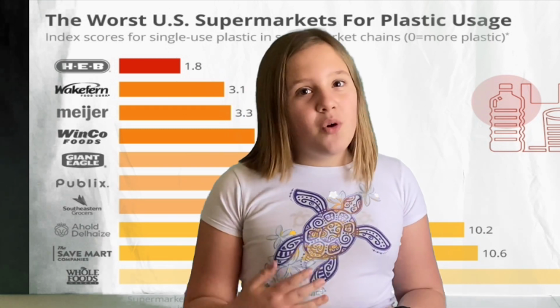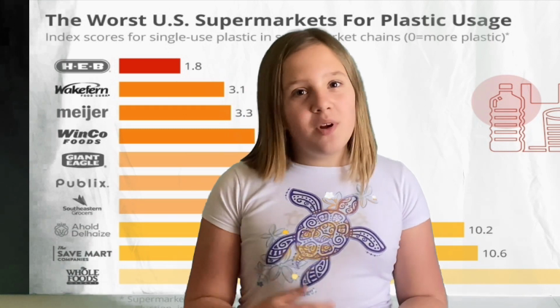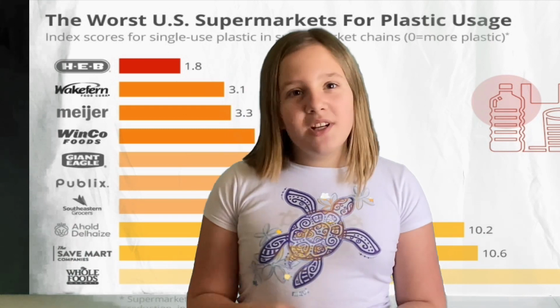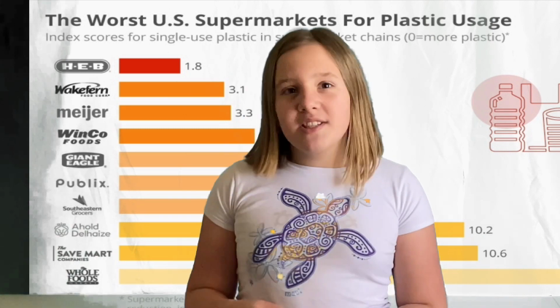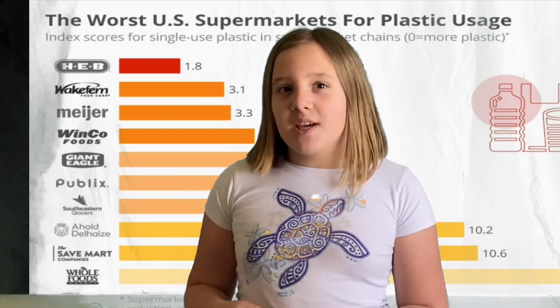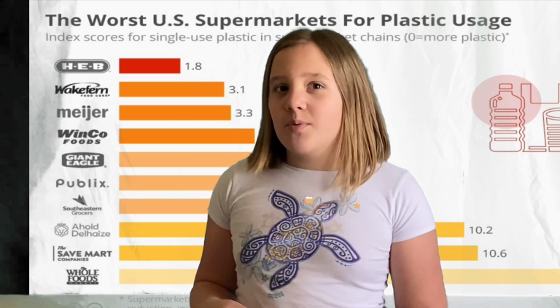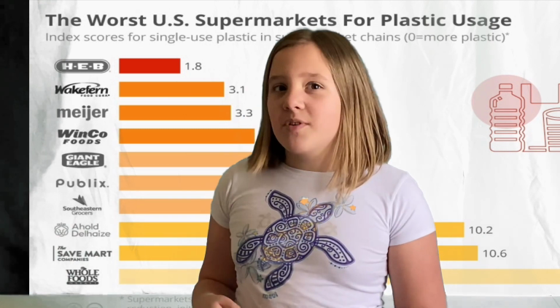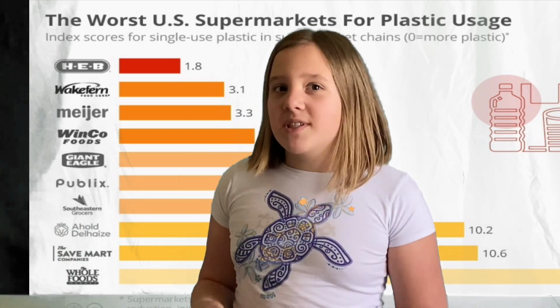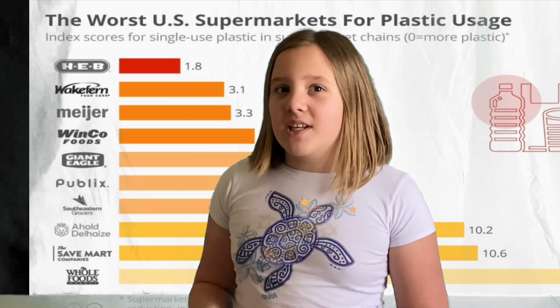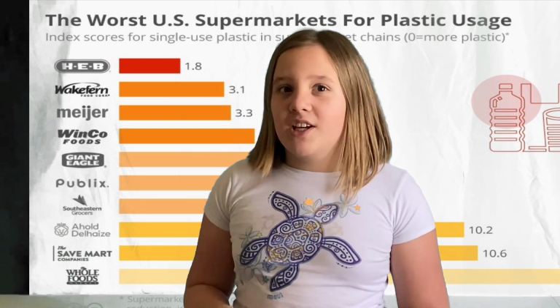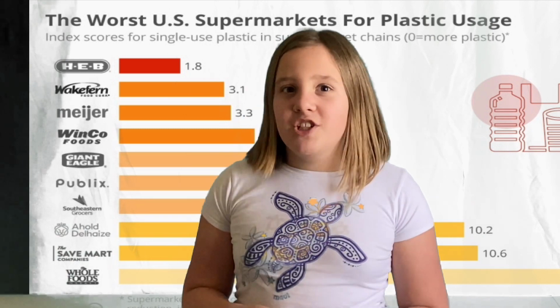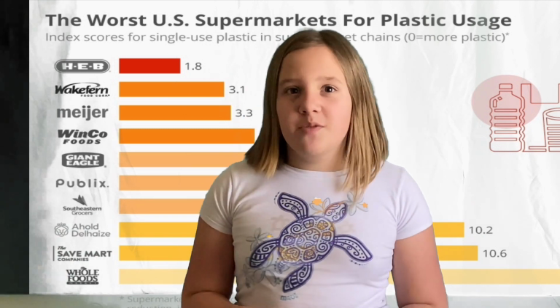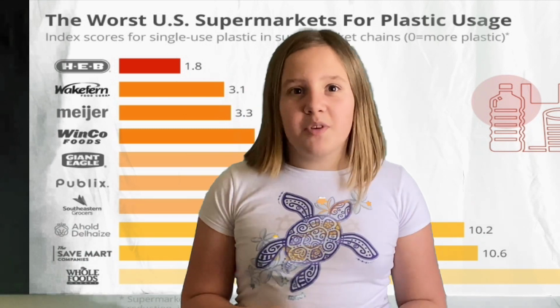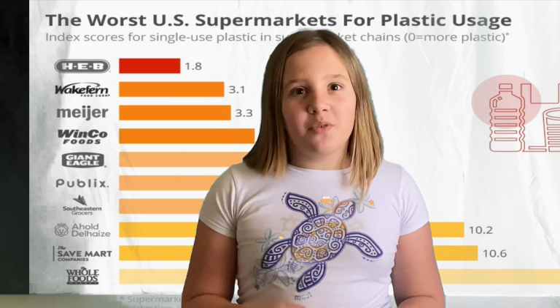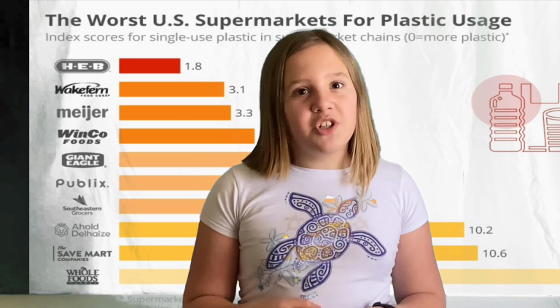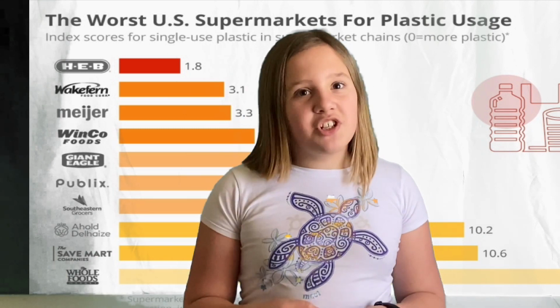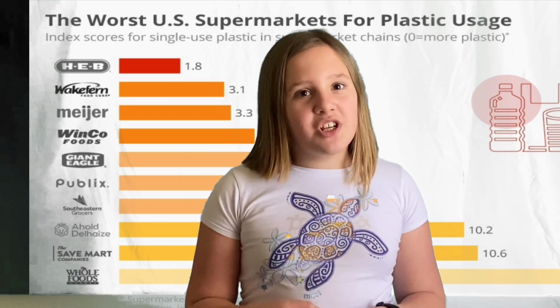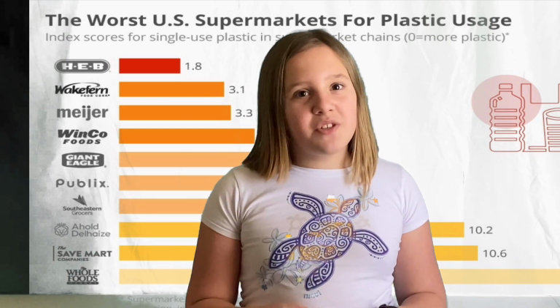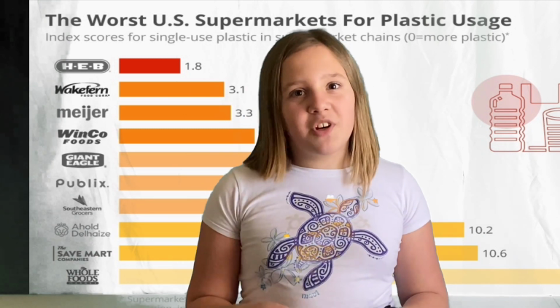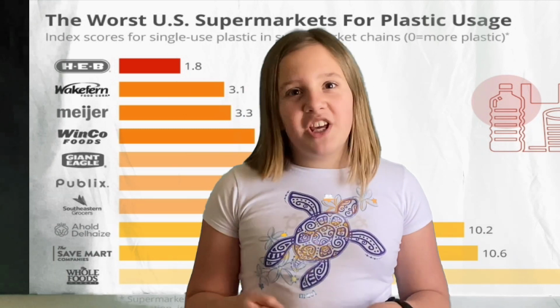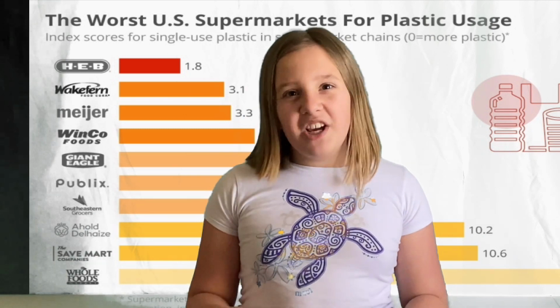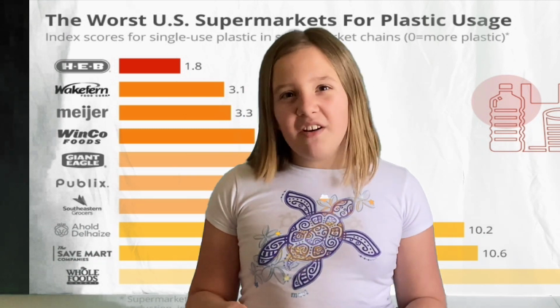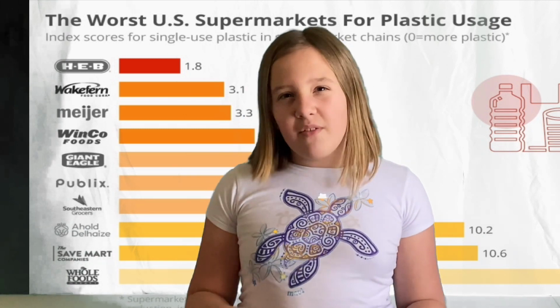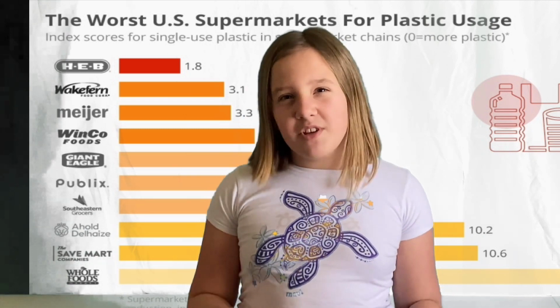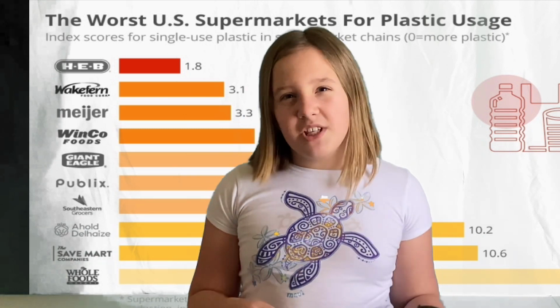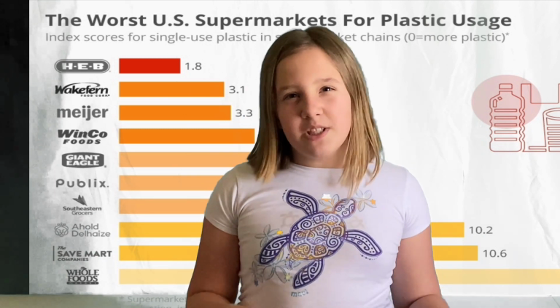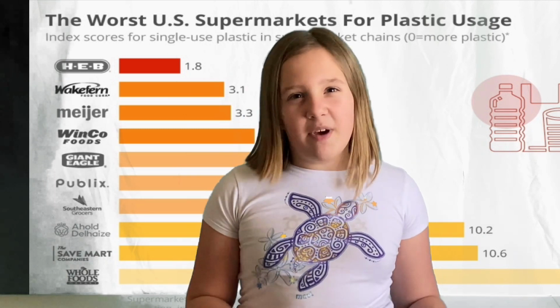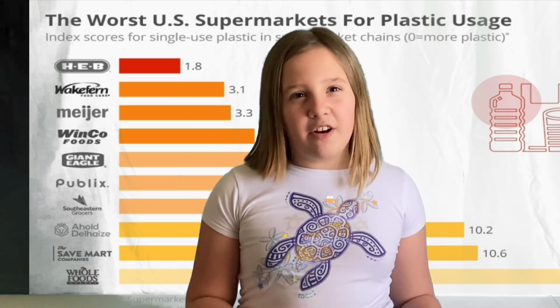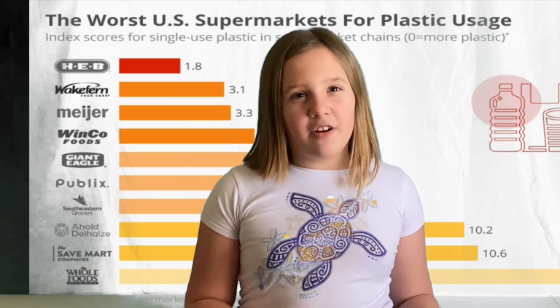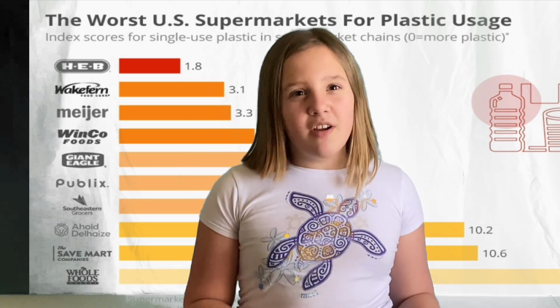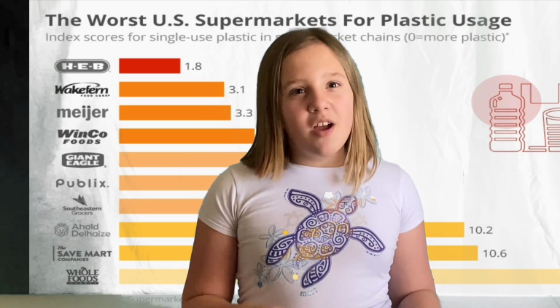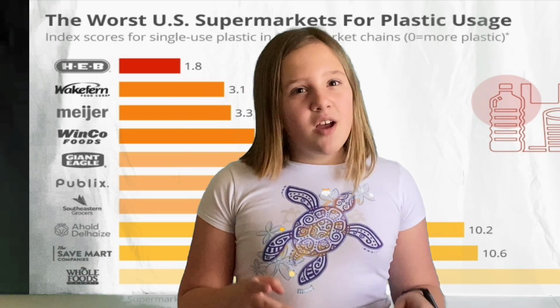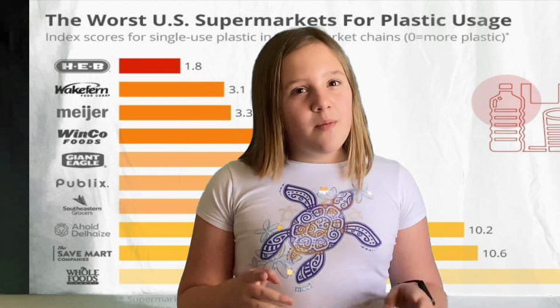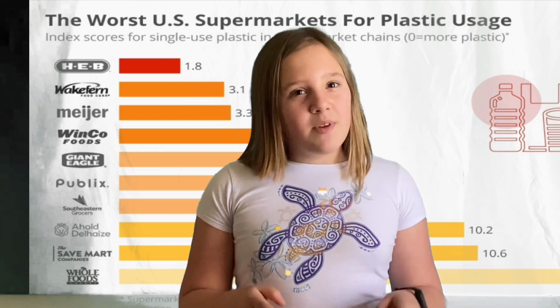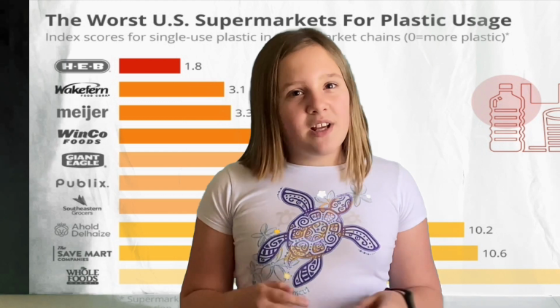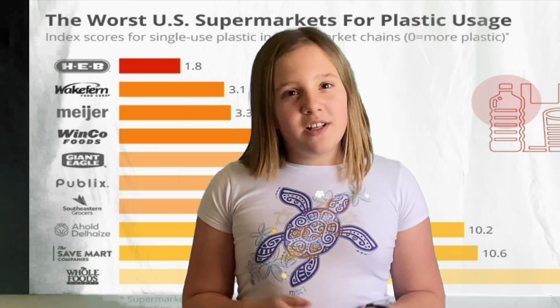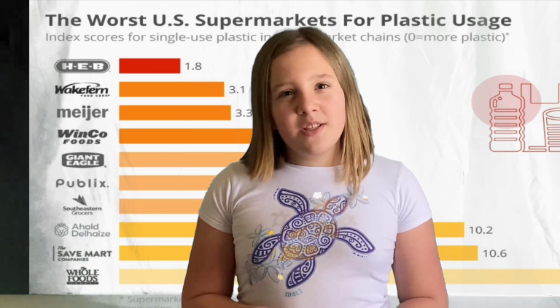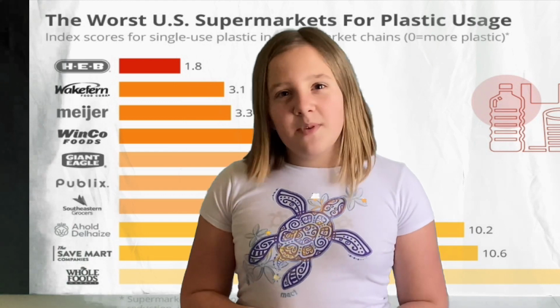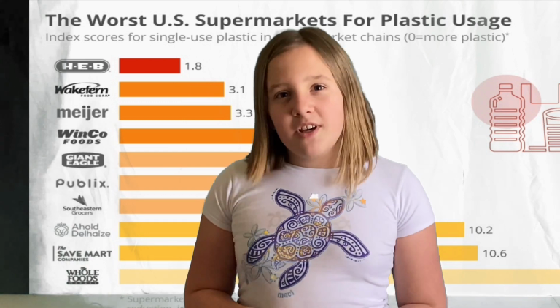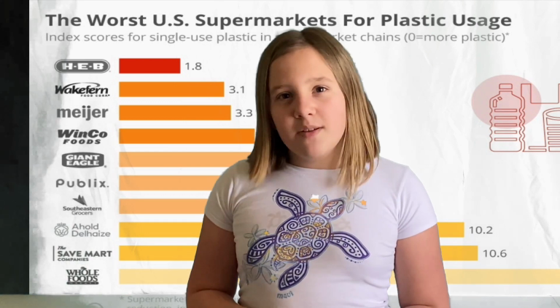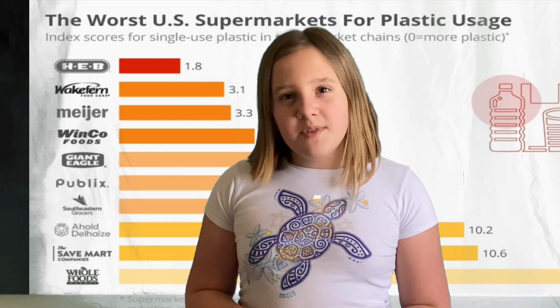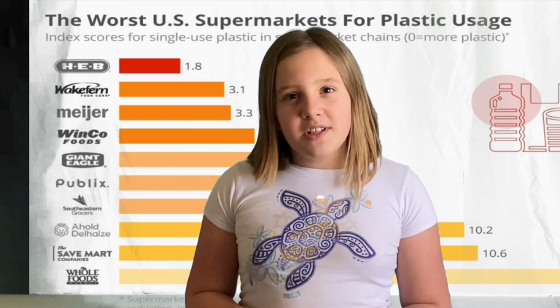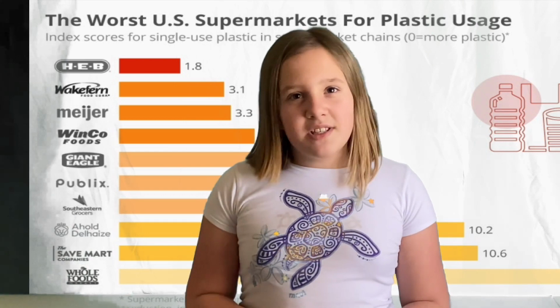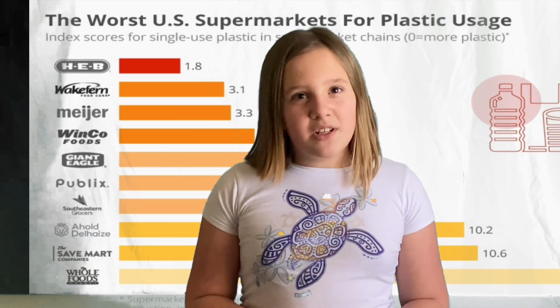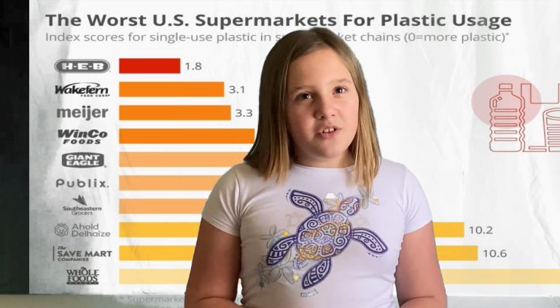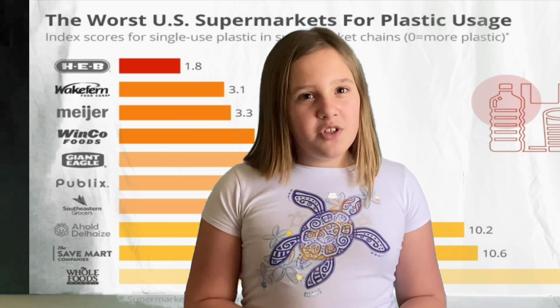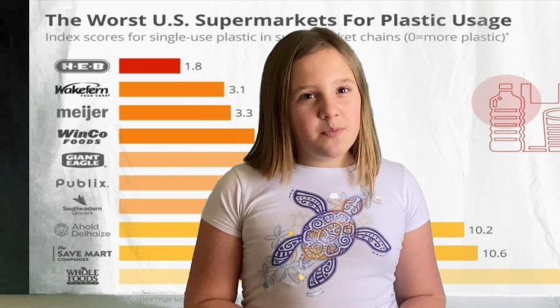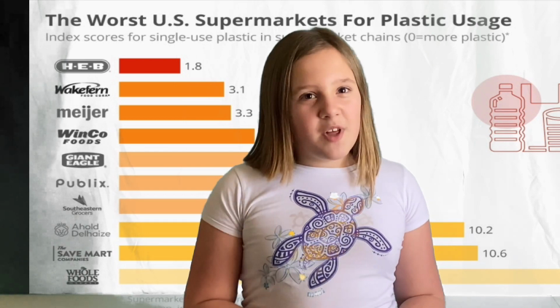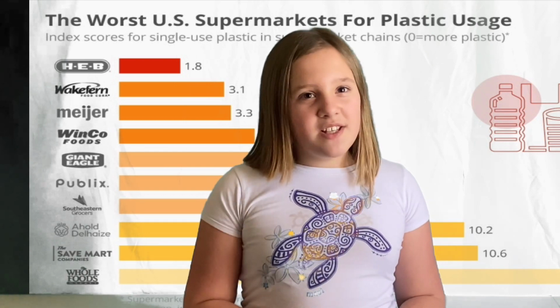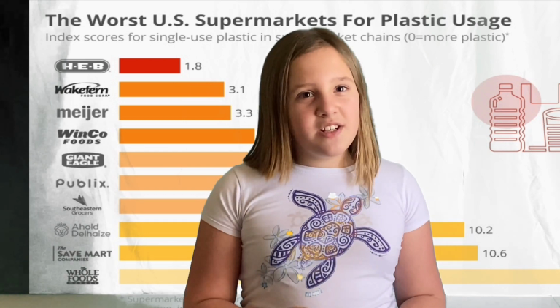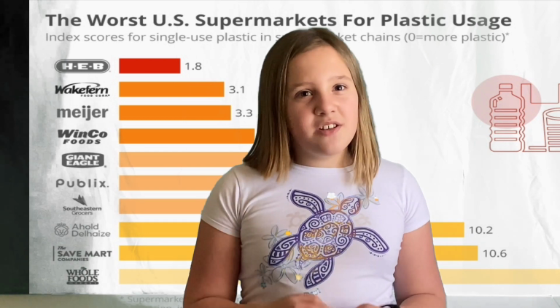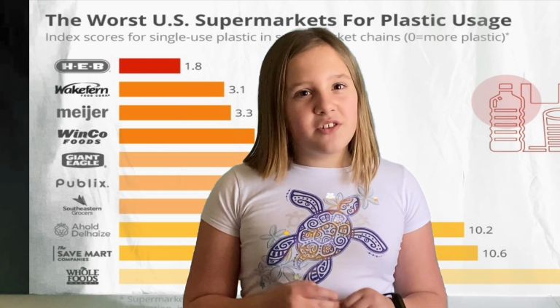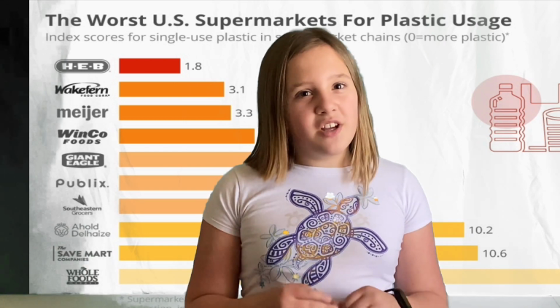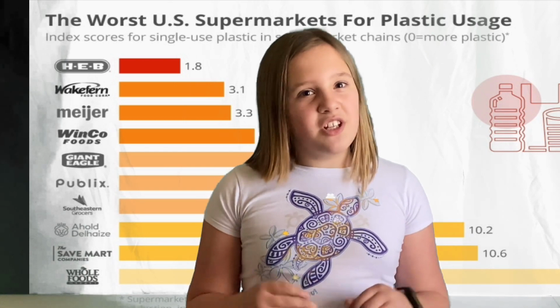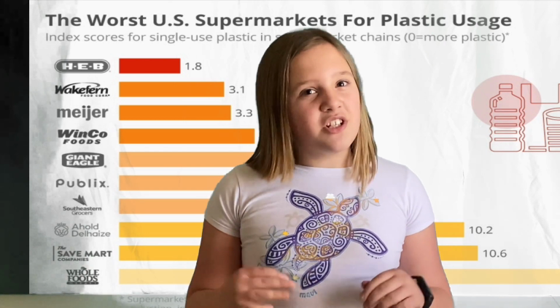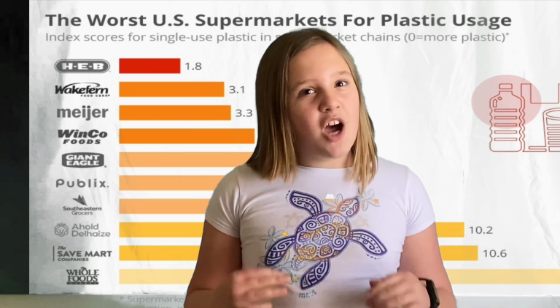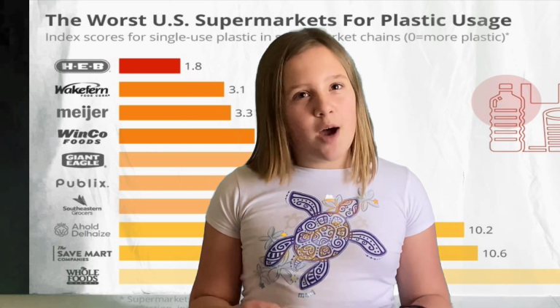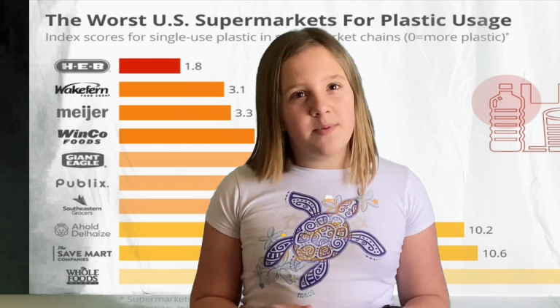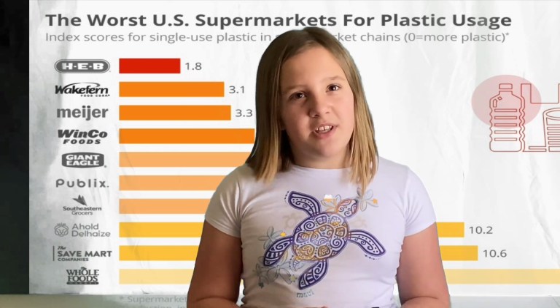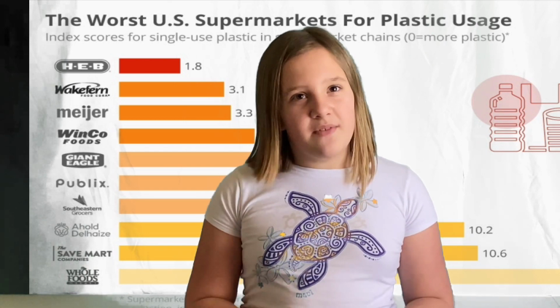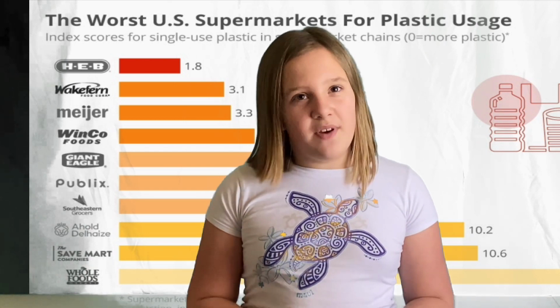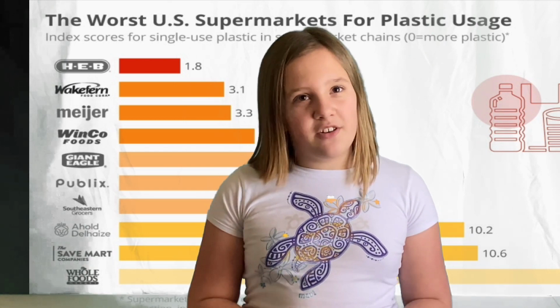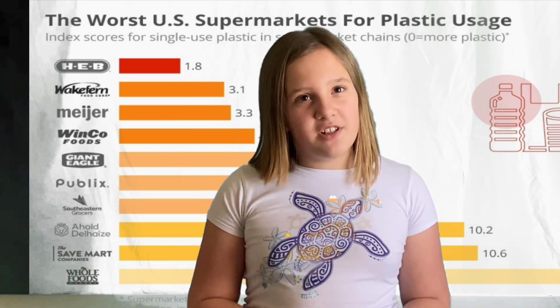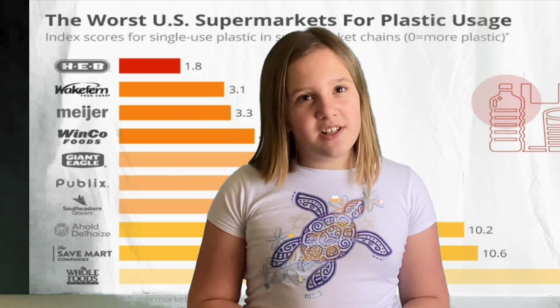One example is HEB, which stands for Here Everything's Better. But at least when it comes to single-use plastic, they're at the top of the offender list.